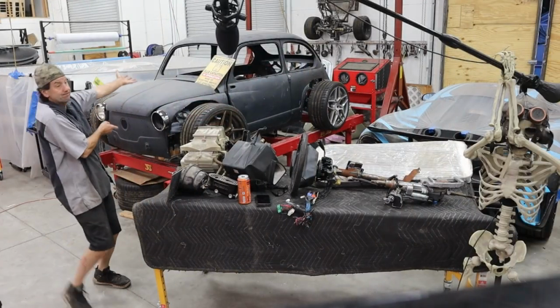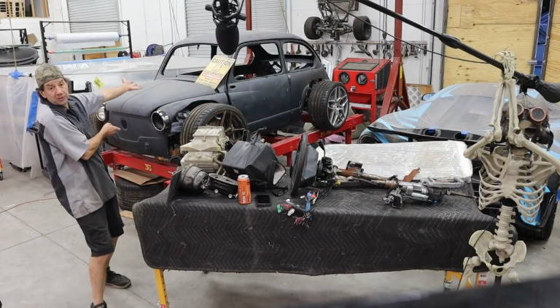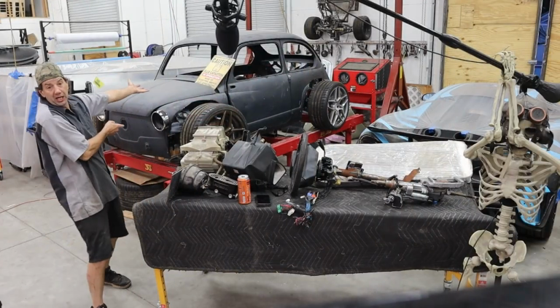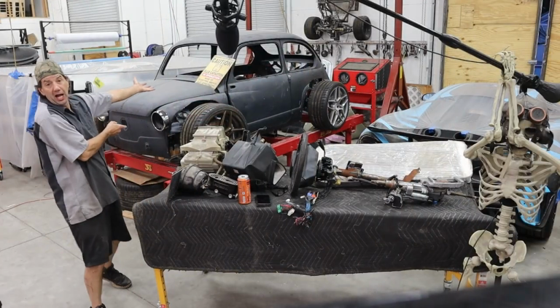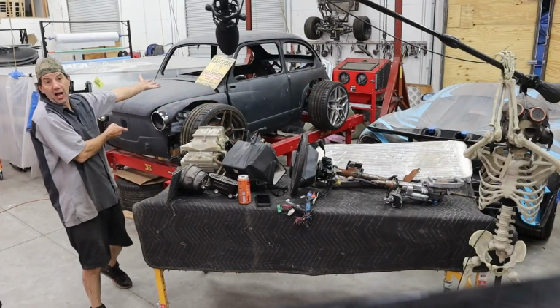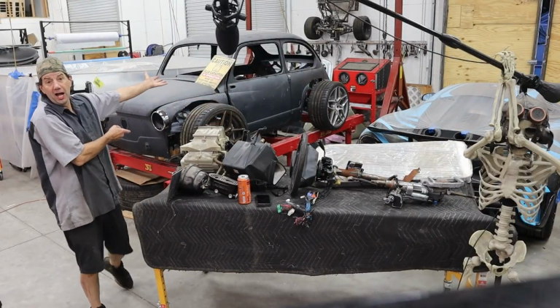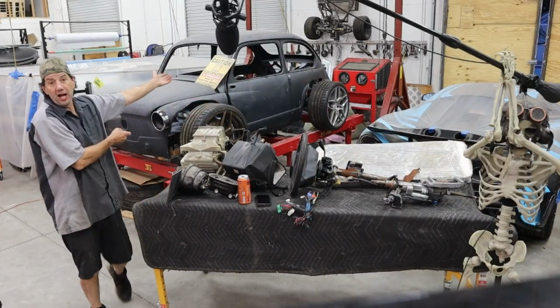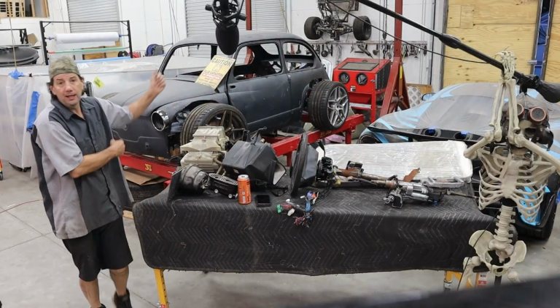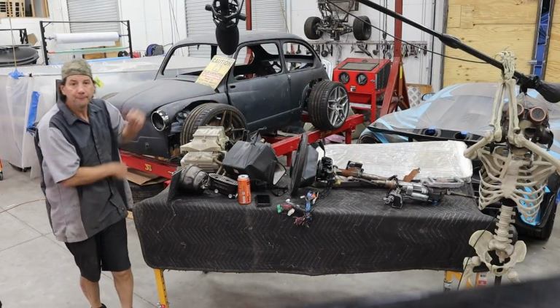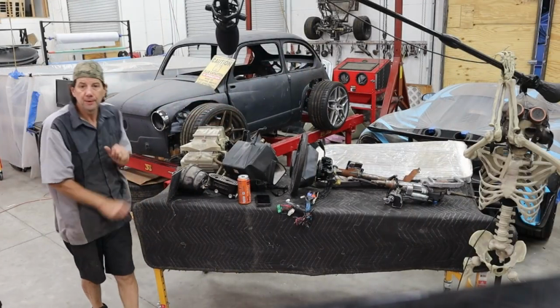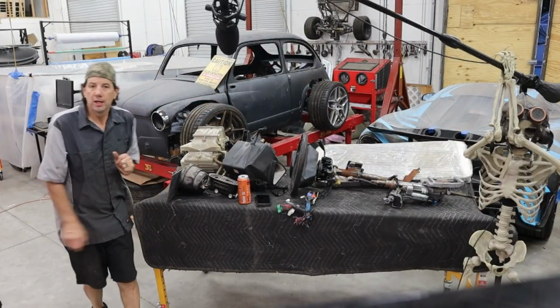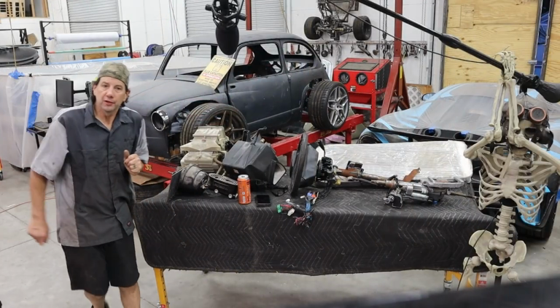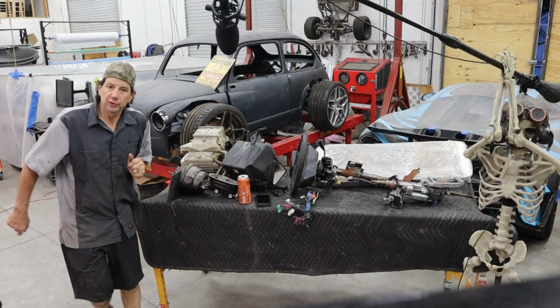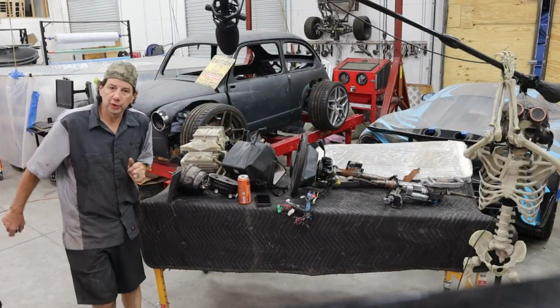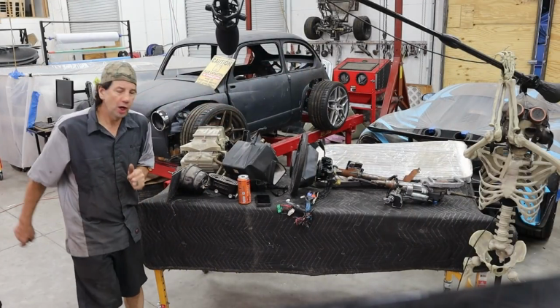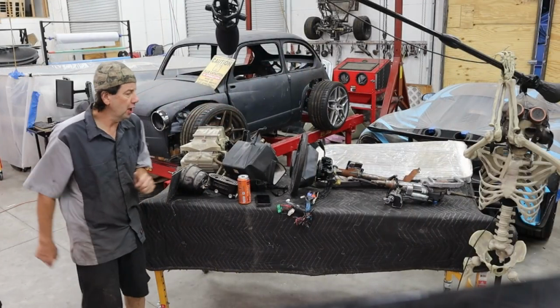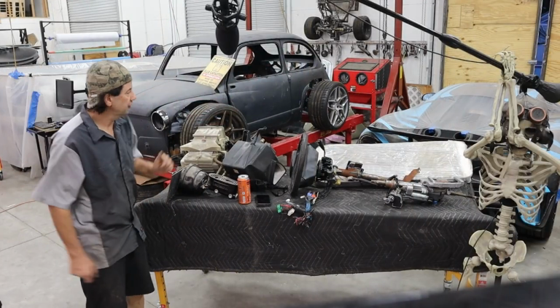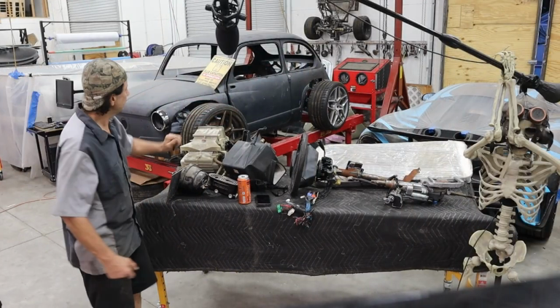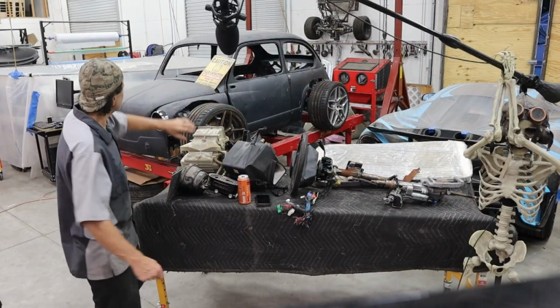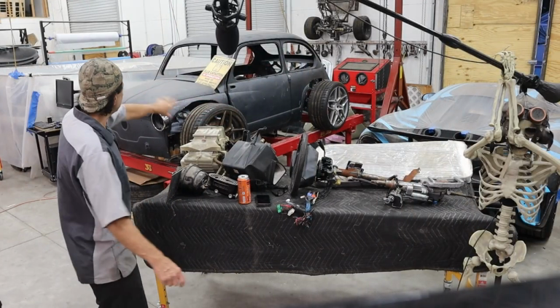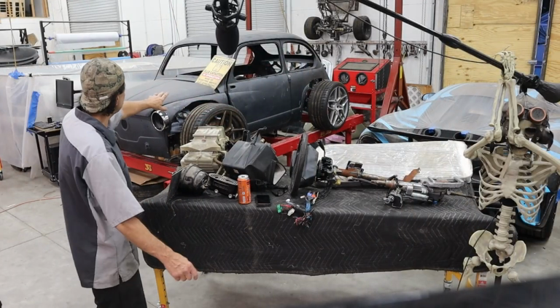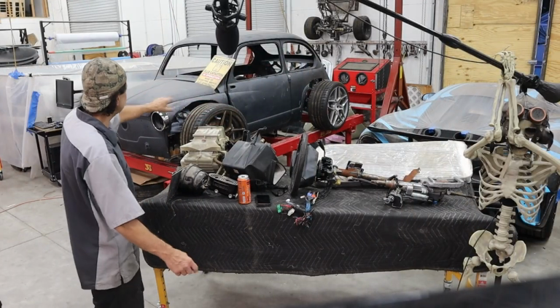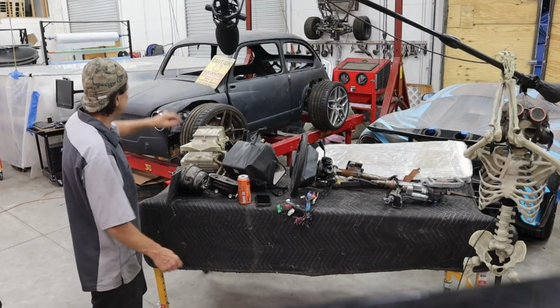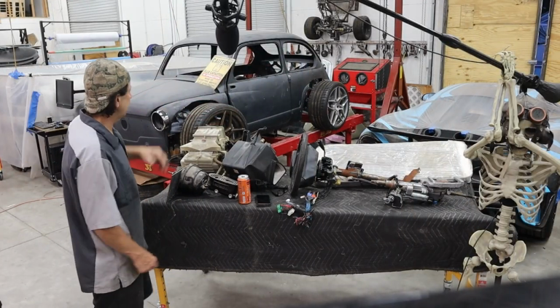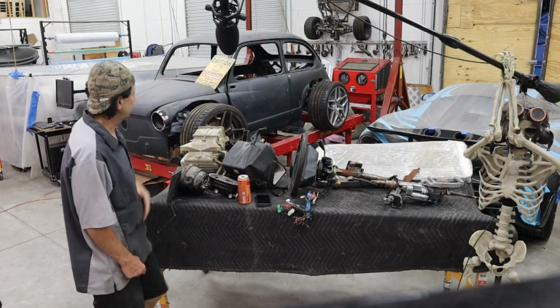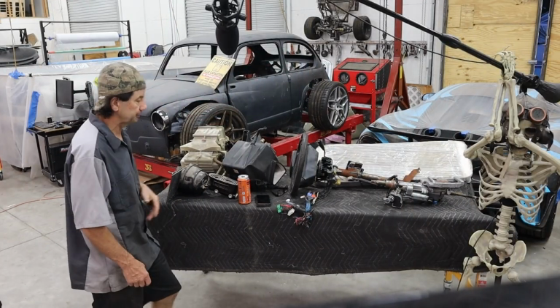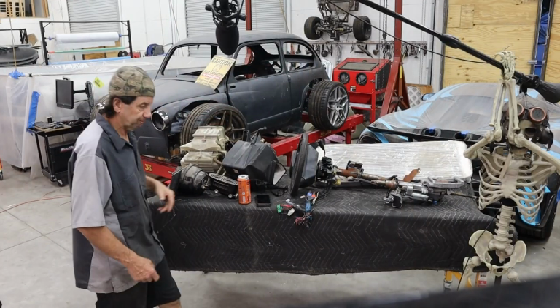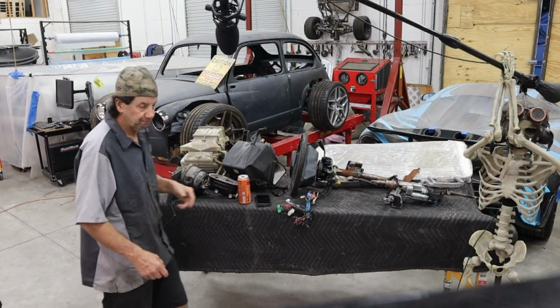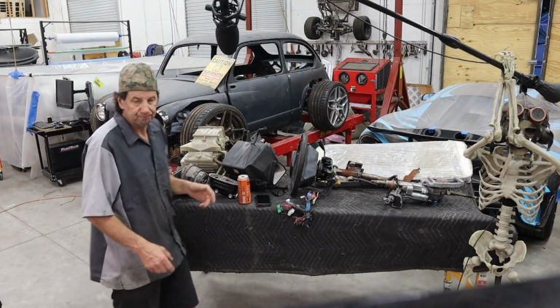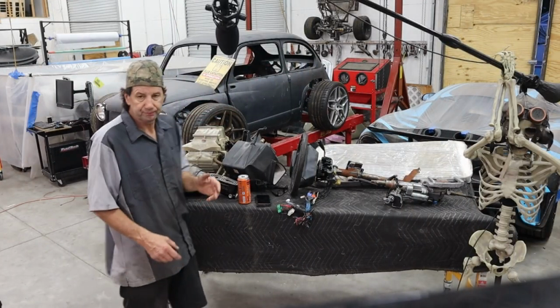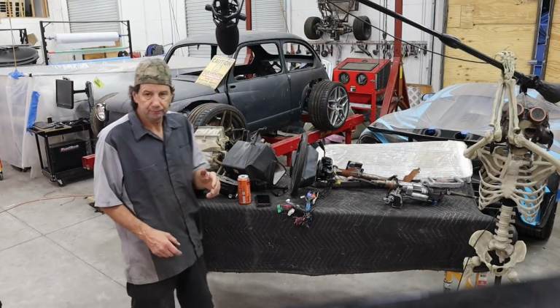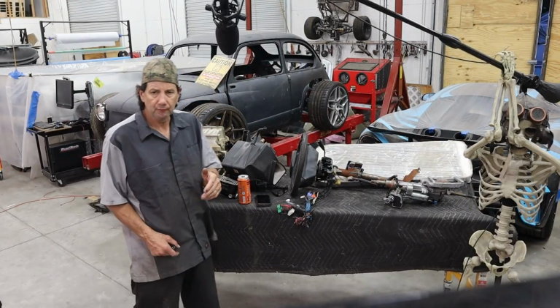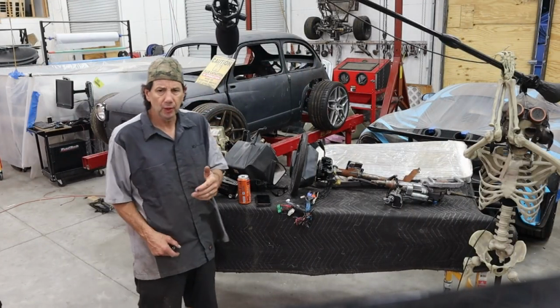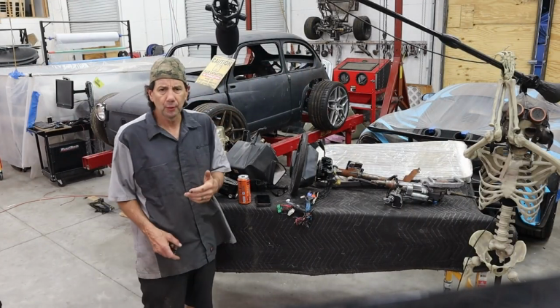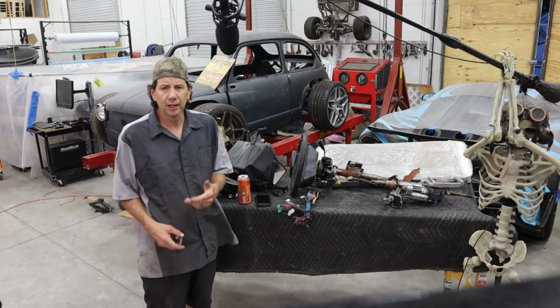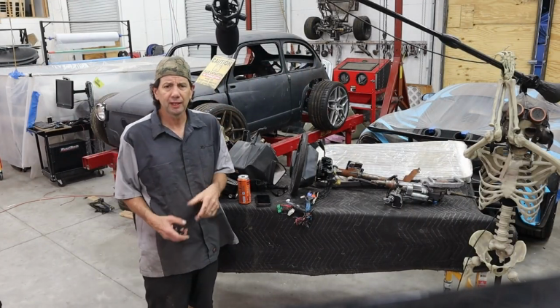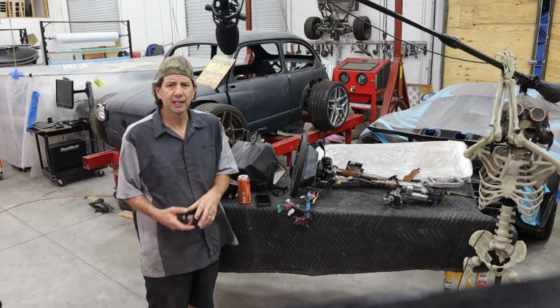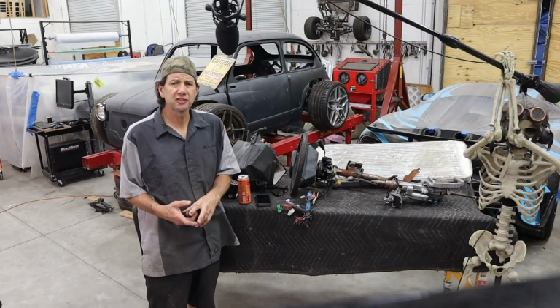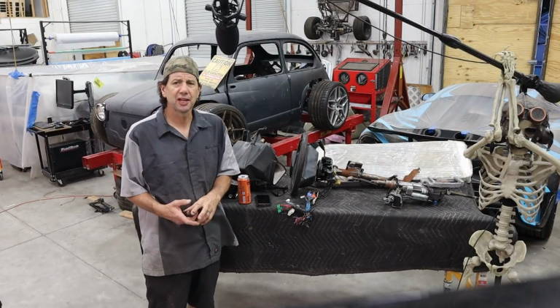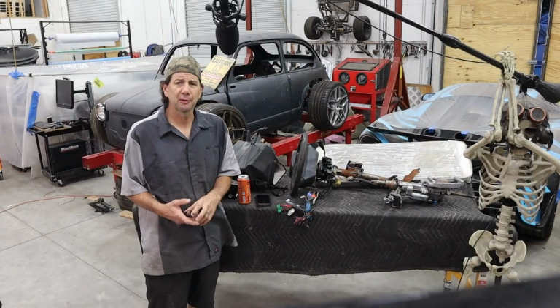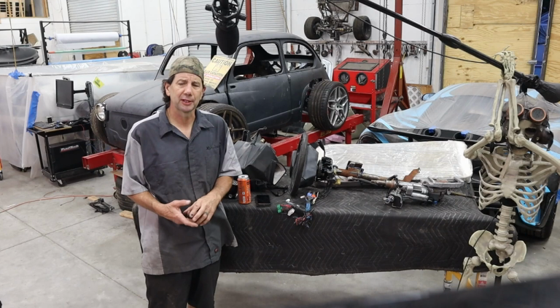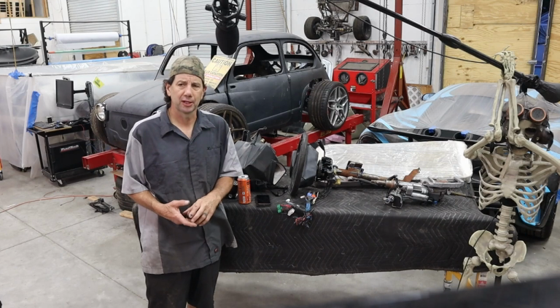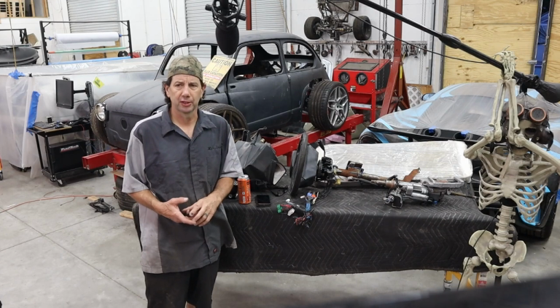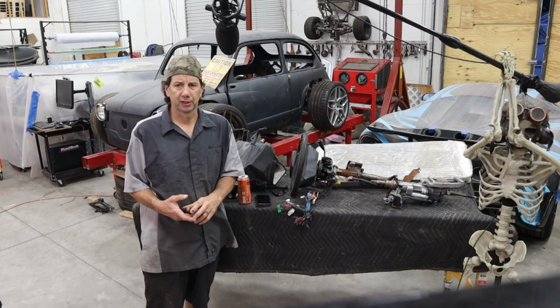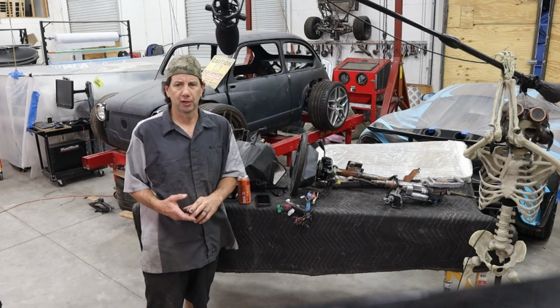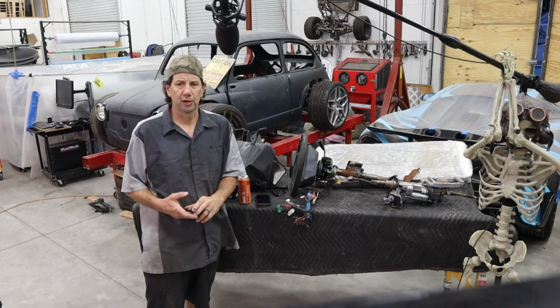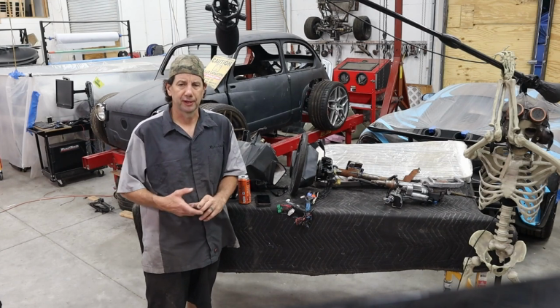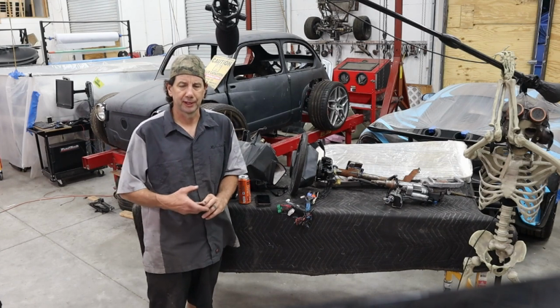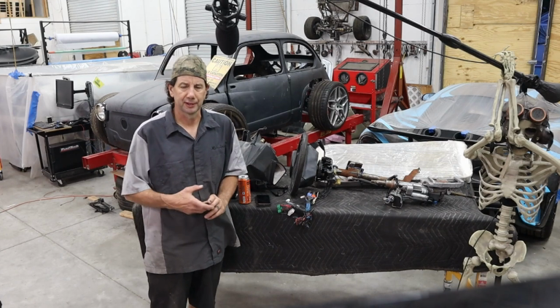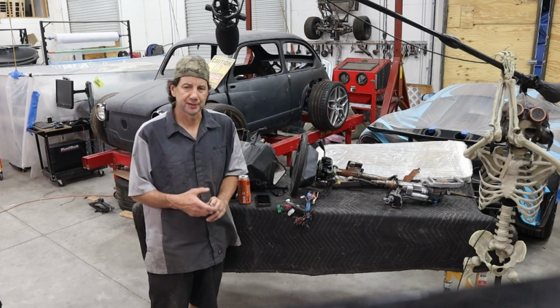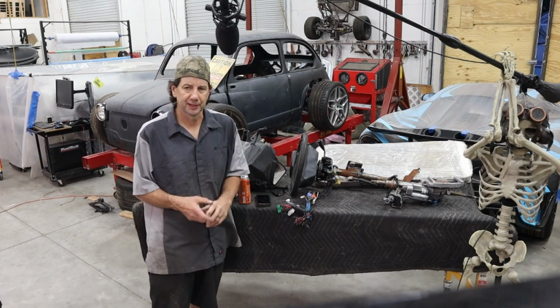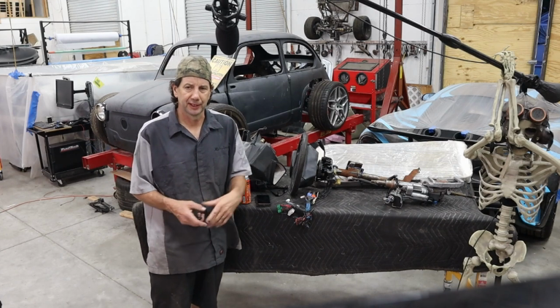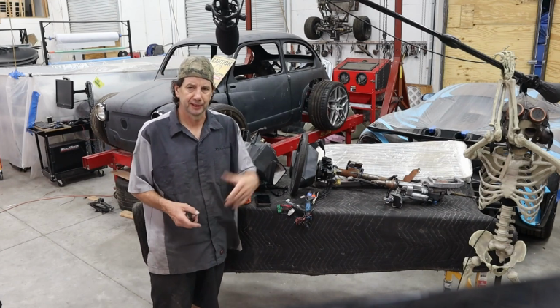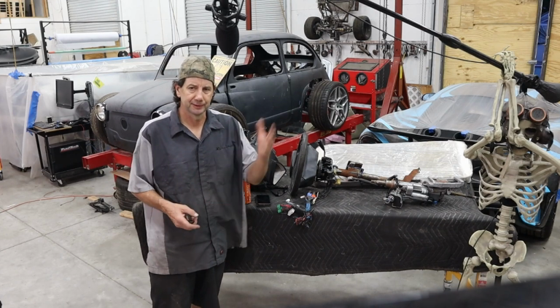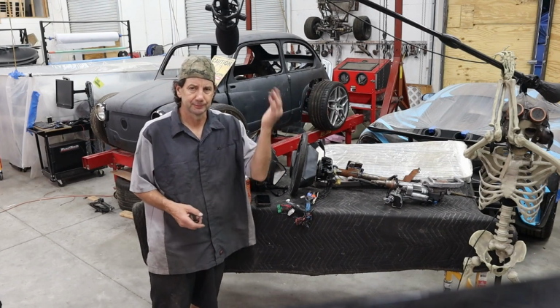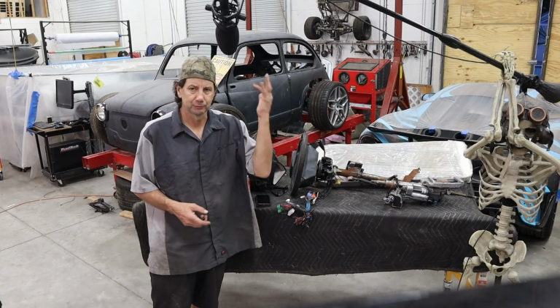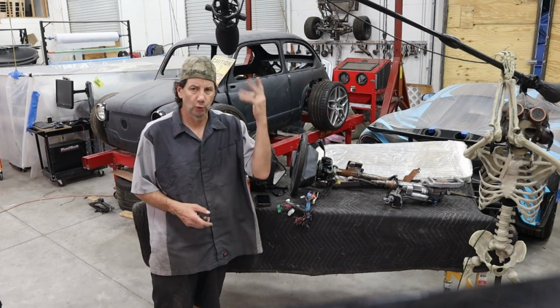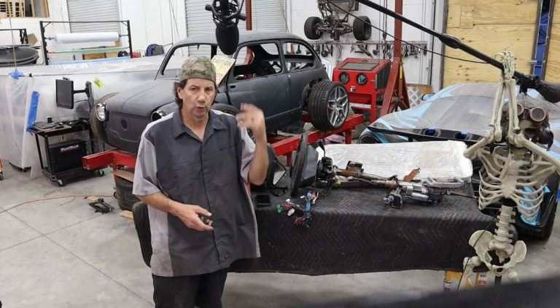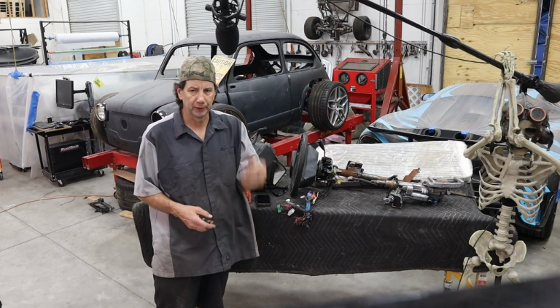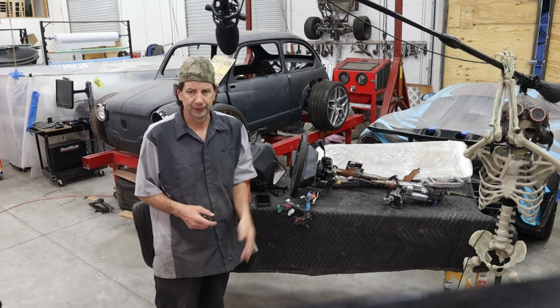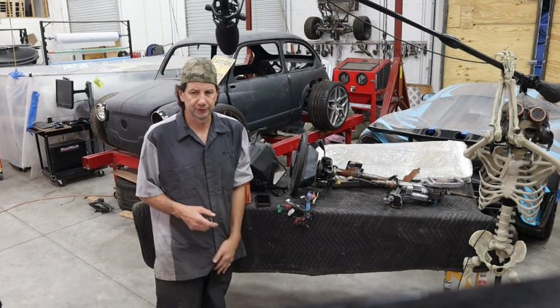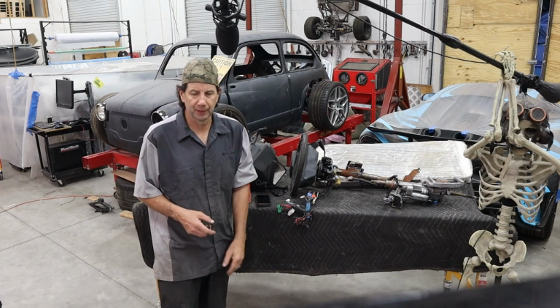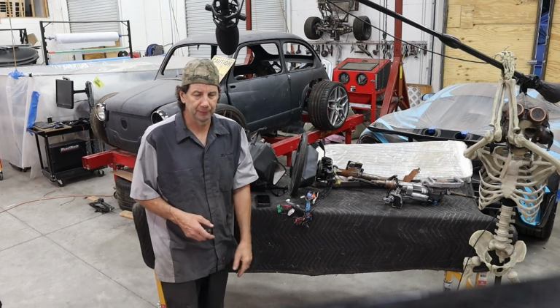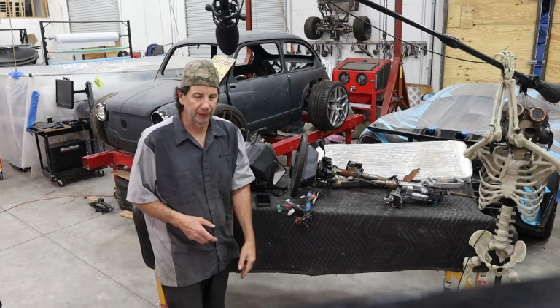Ta-da! So the car is on the chassis table. Well, I guess you can't really call it a car yet — it's a rolling something.